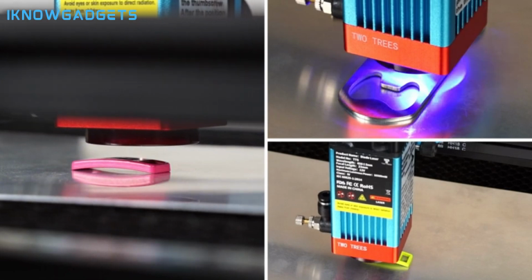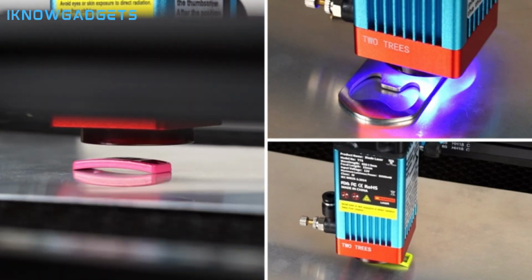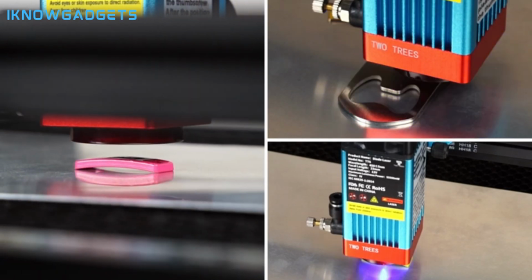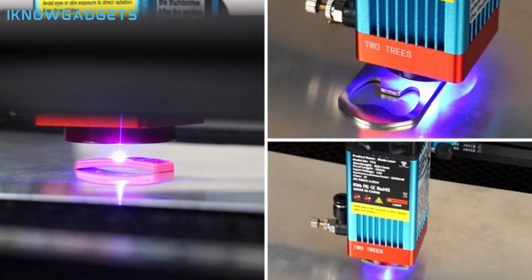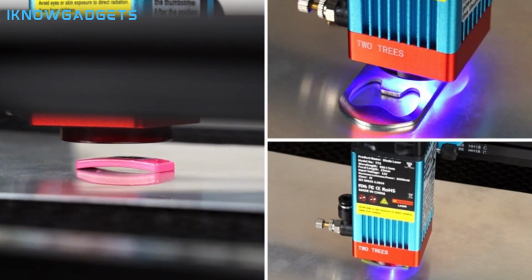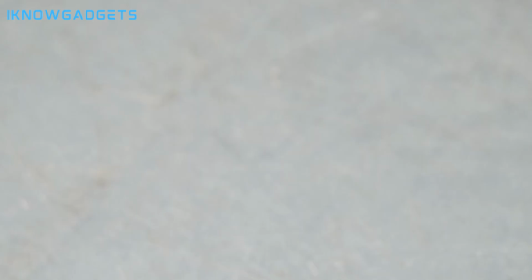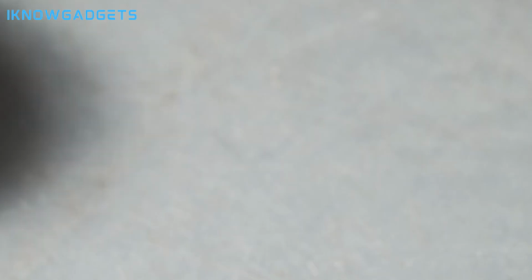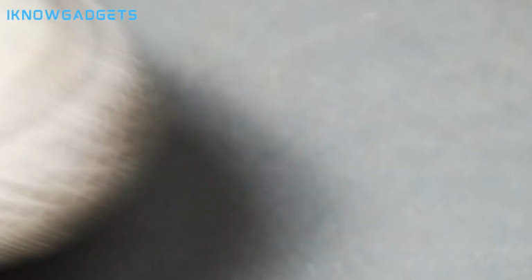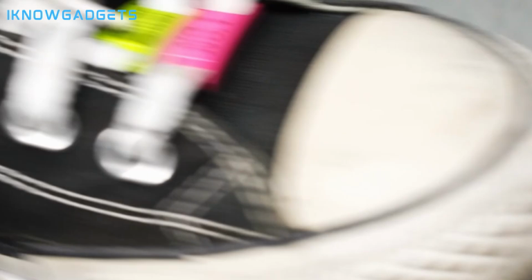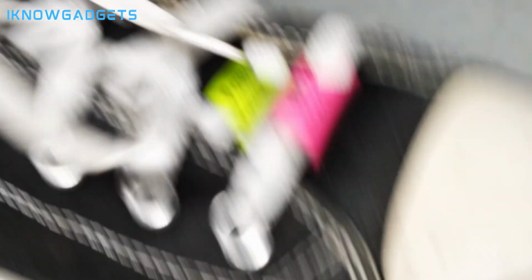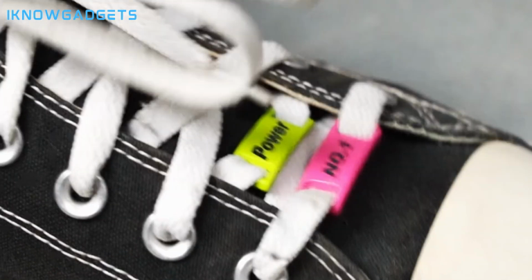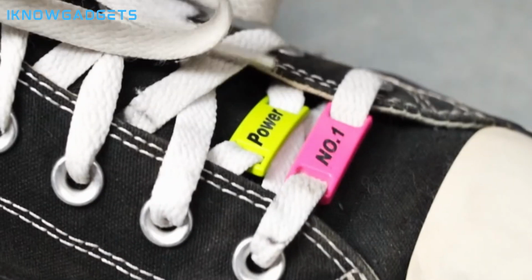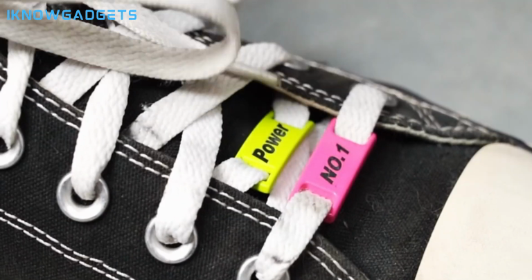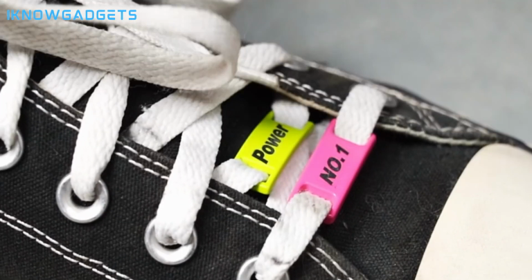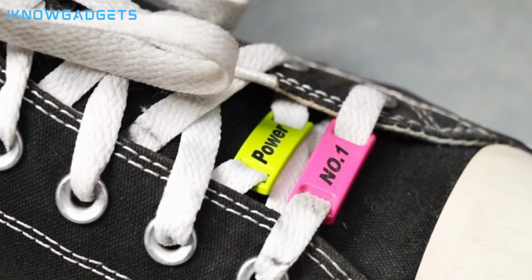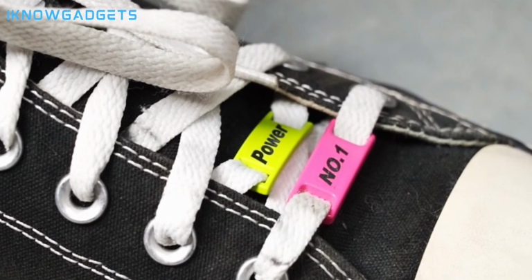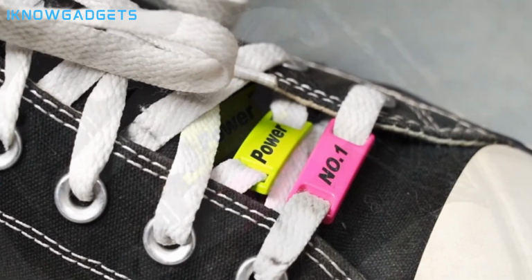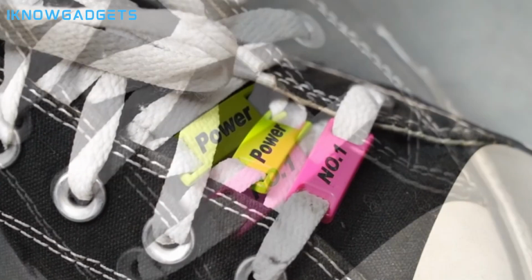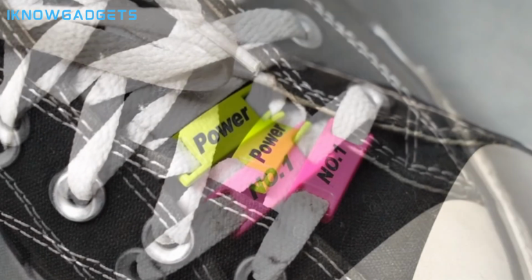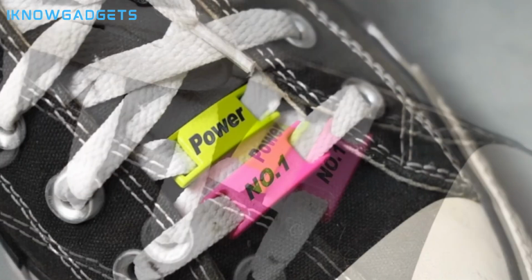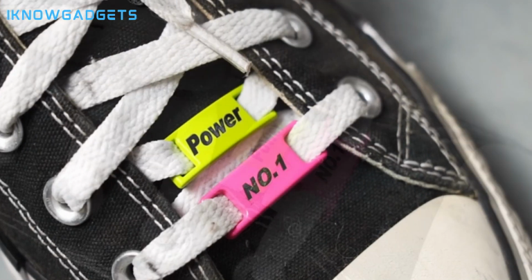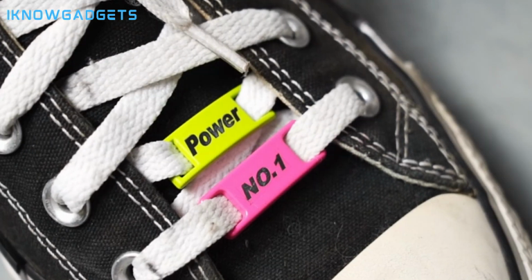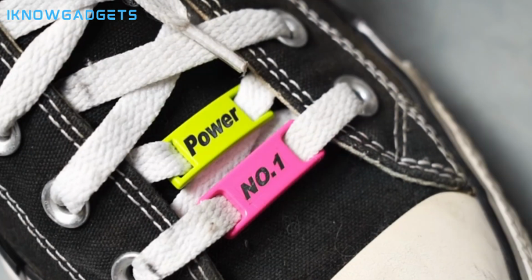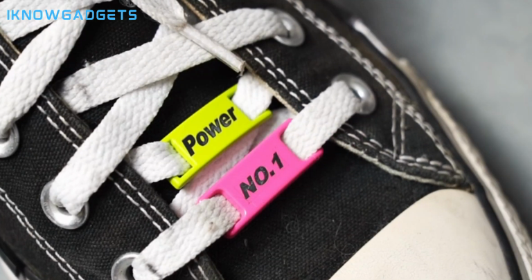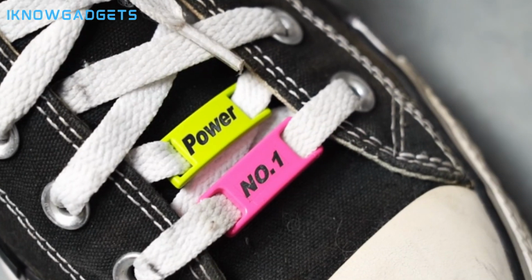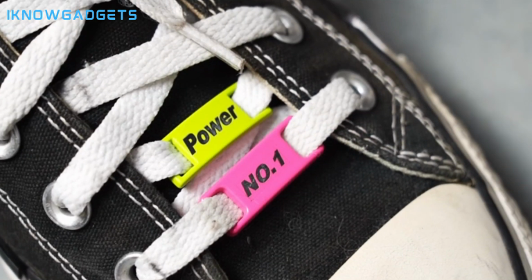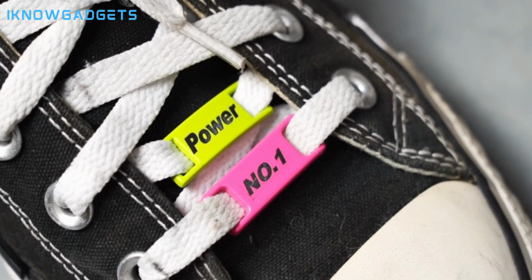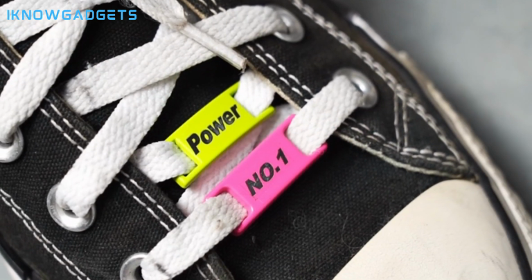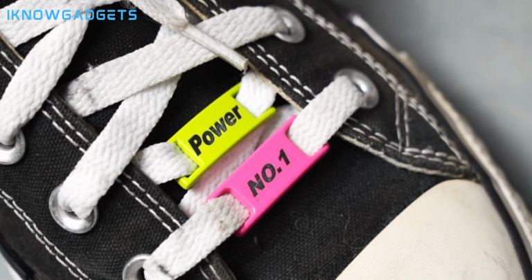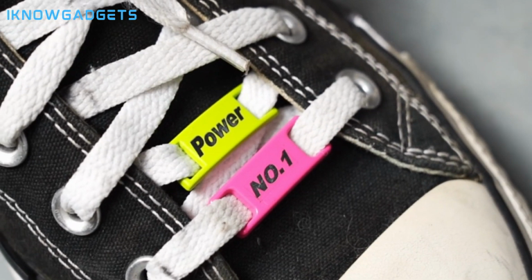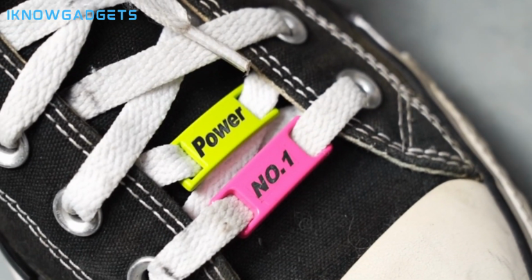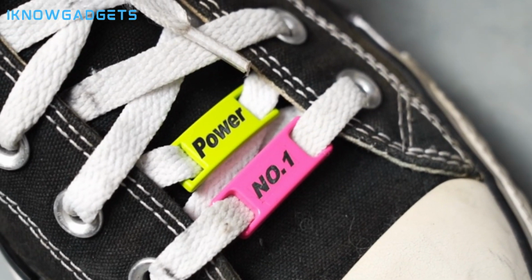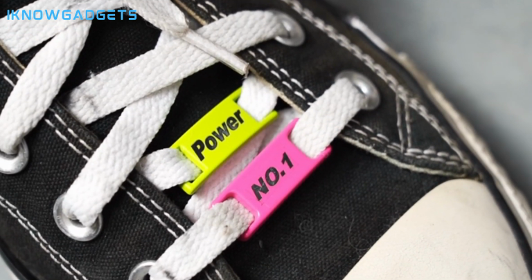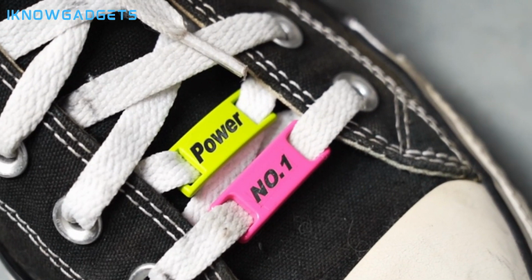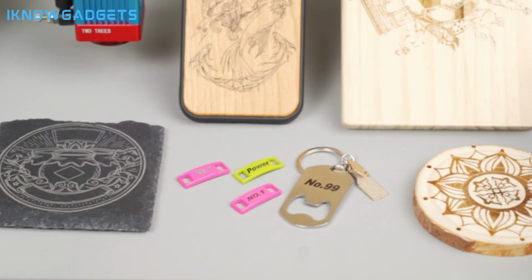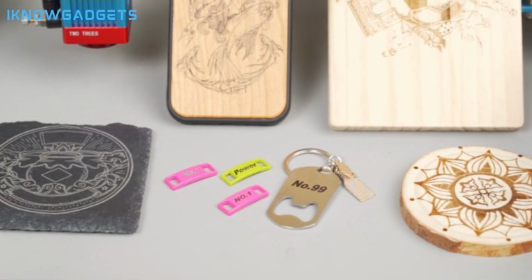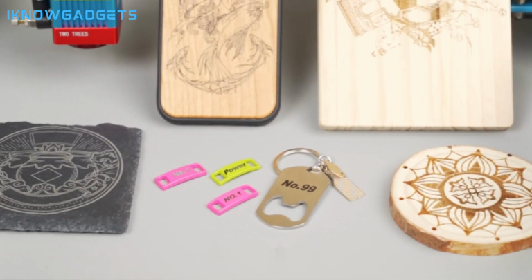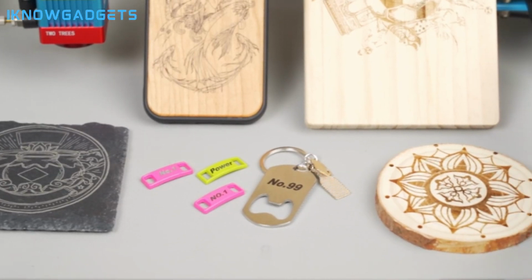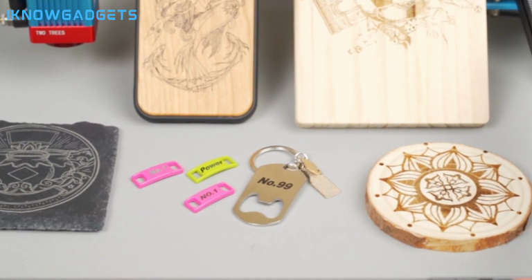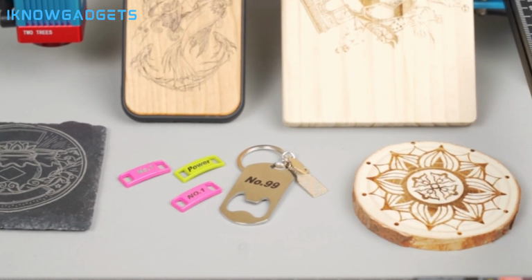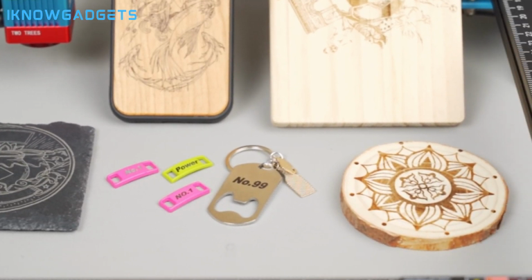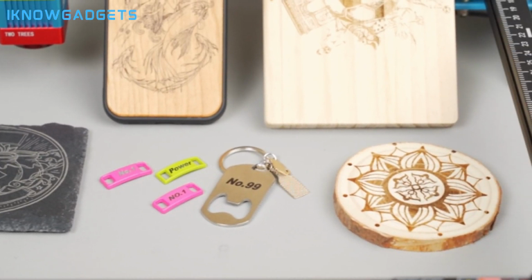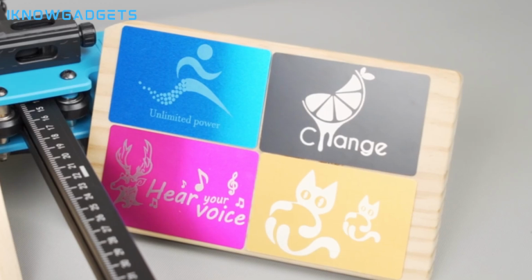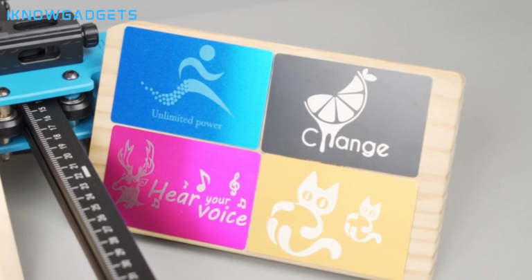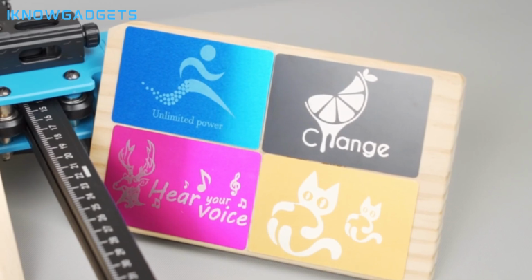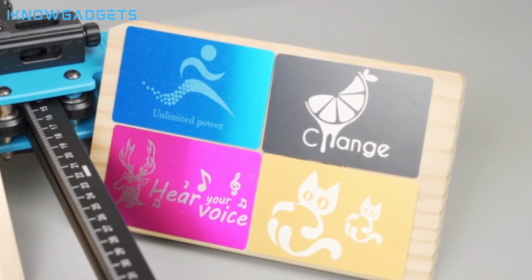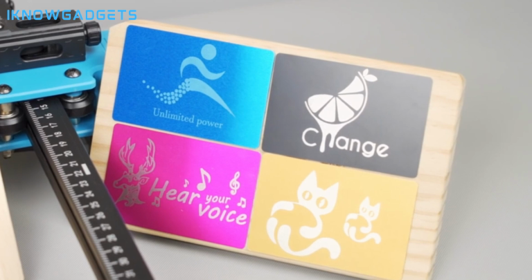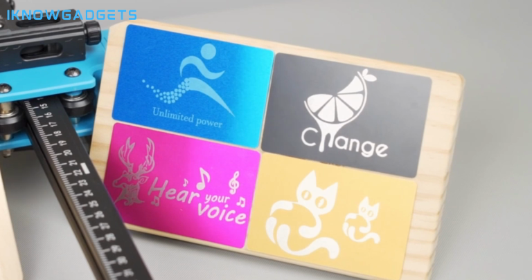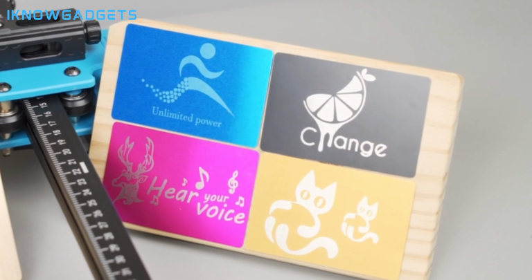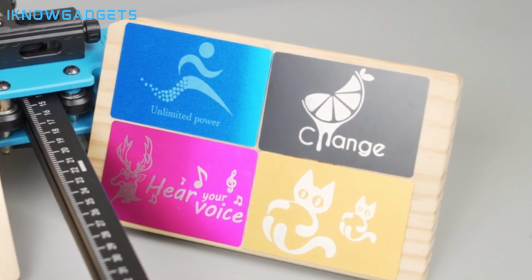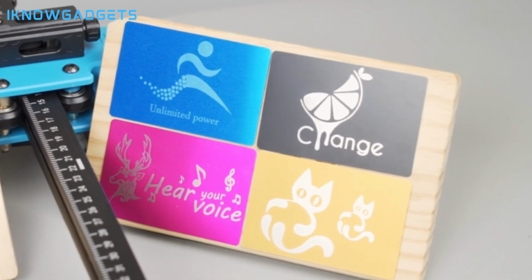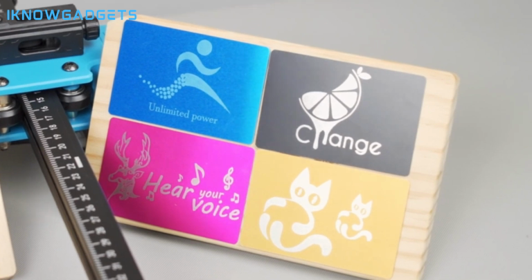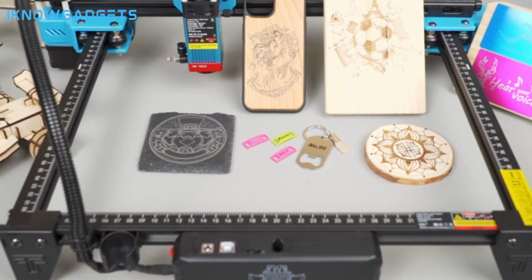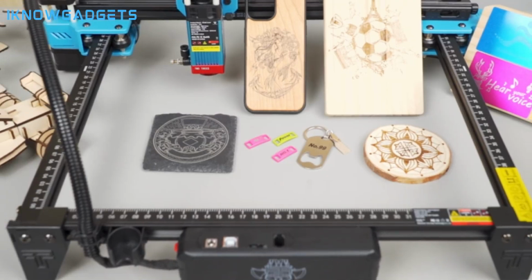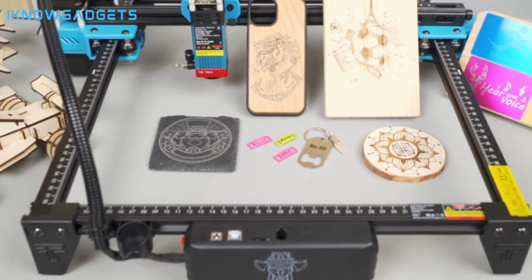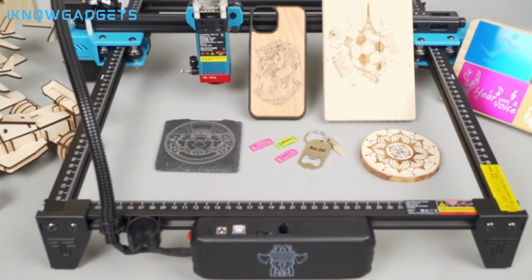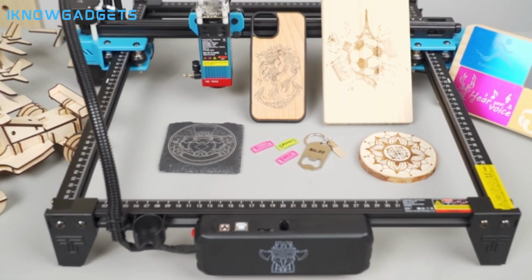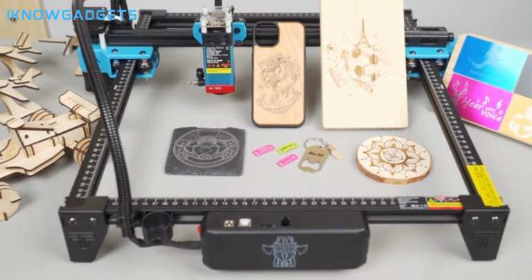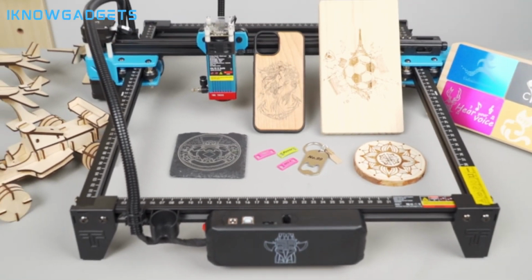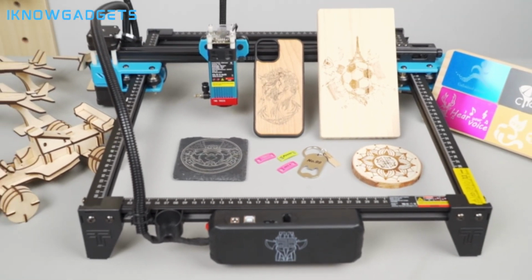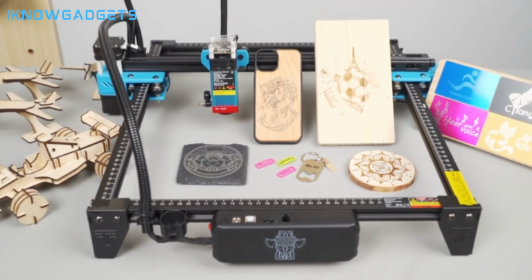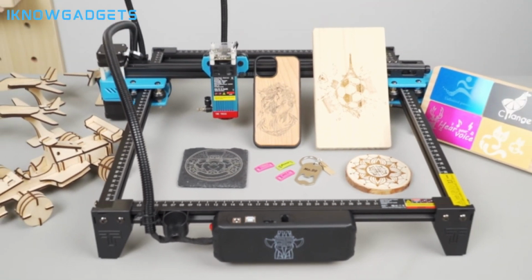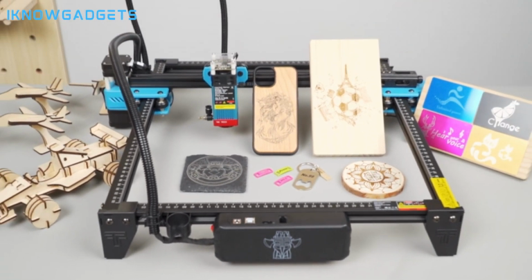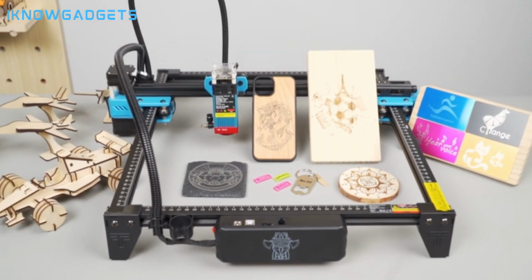Immerse yourself in the TTS55 Pro Laser Engraver by checking the links in the description for detailed insights and reviews.